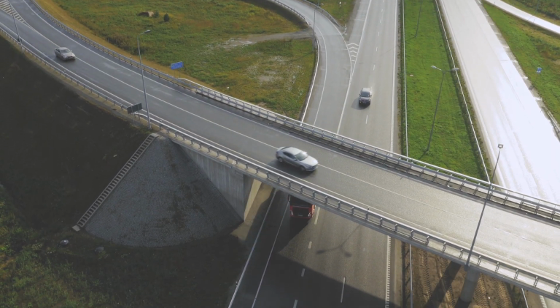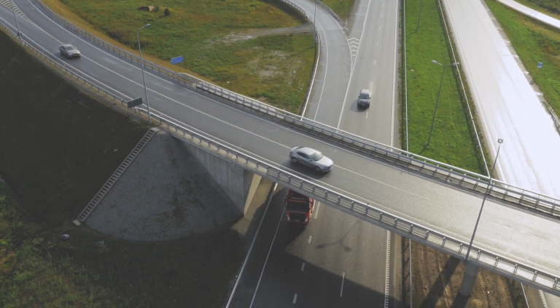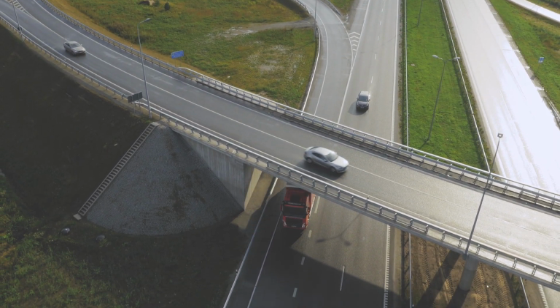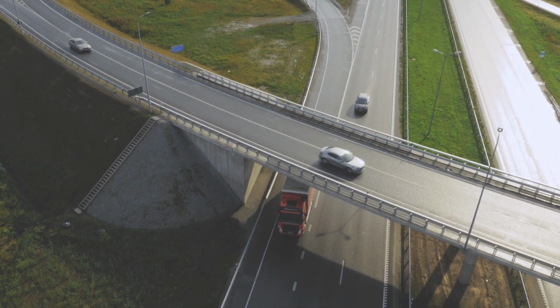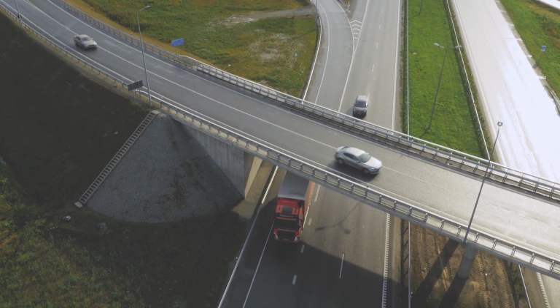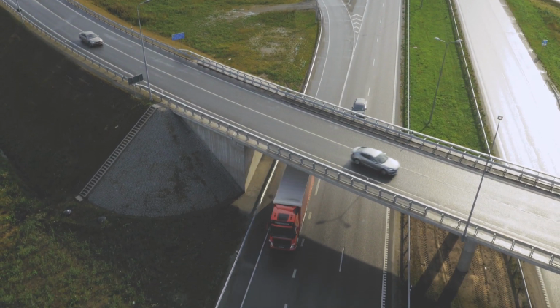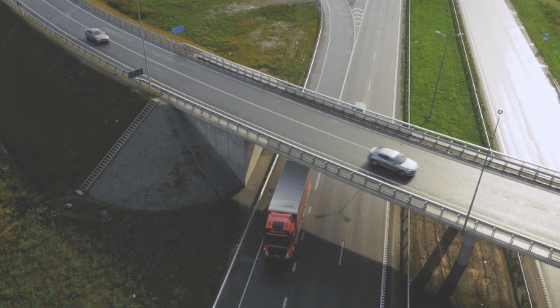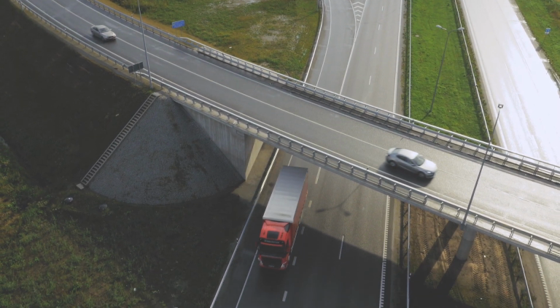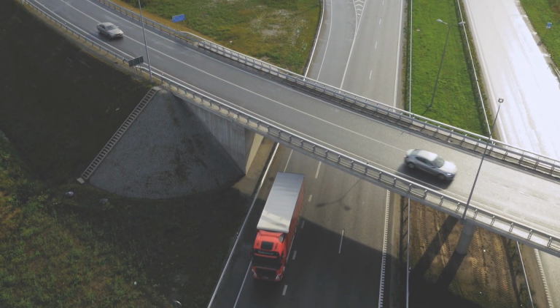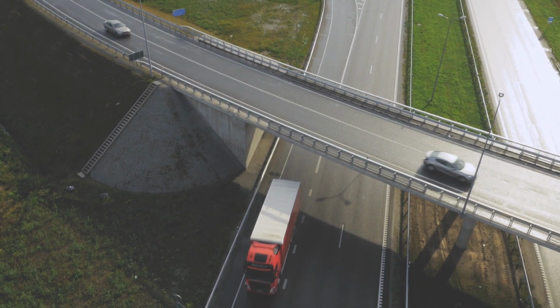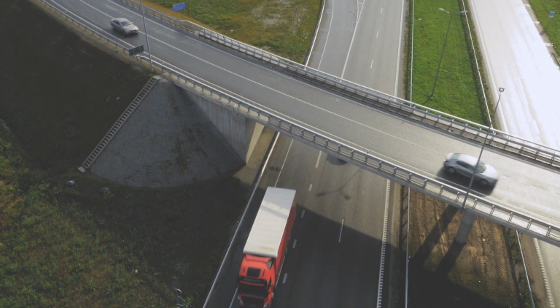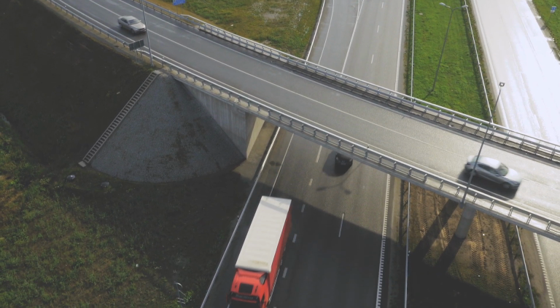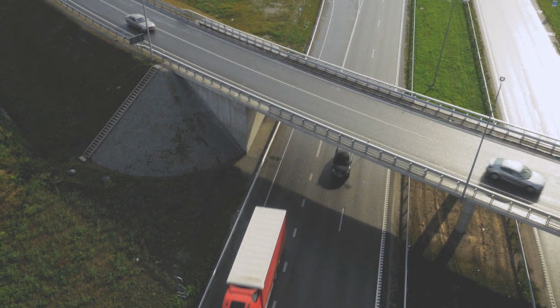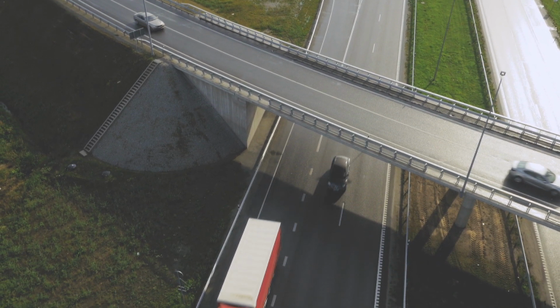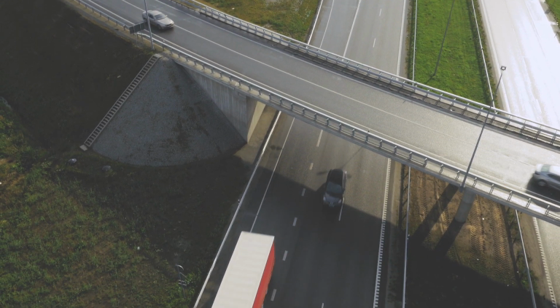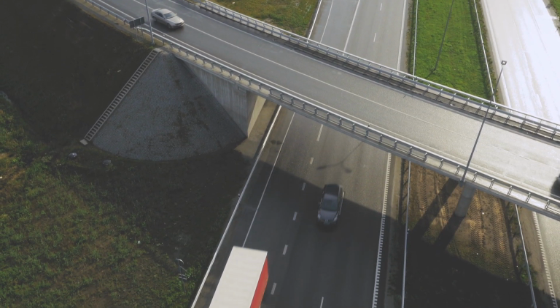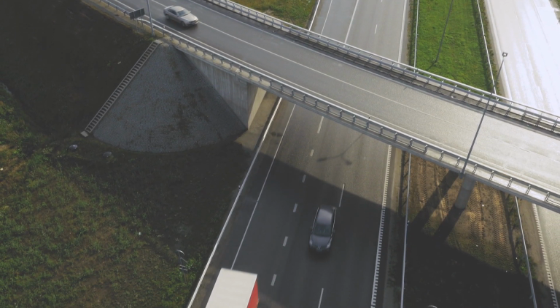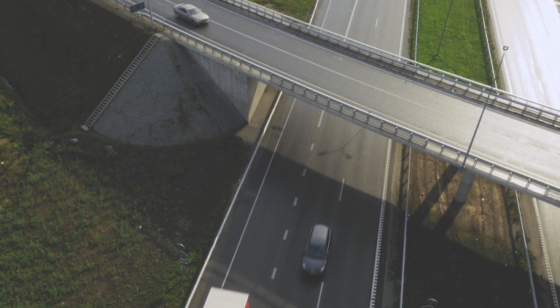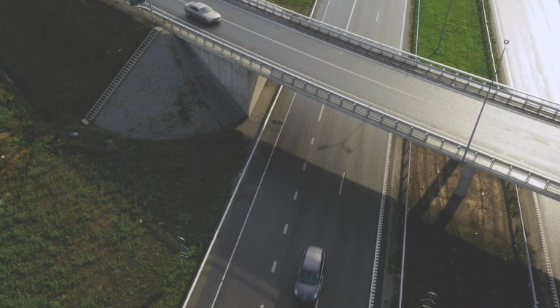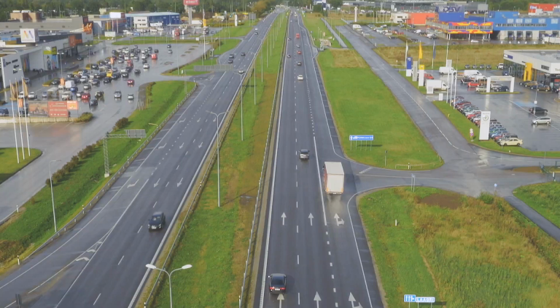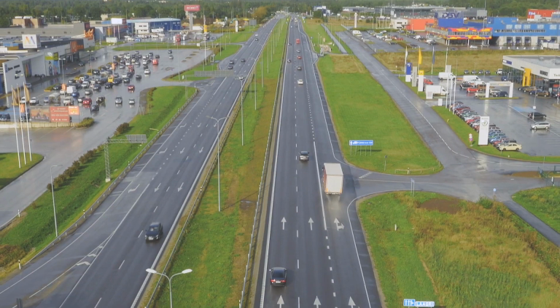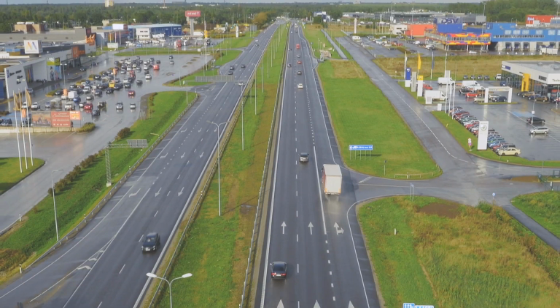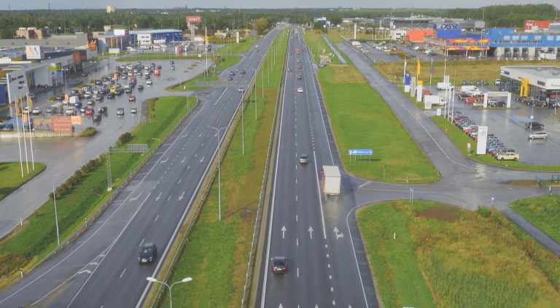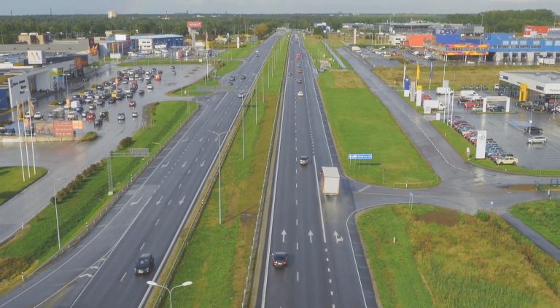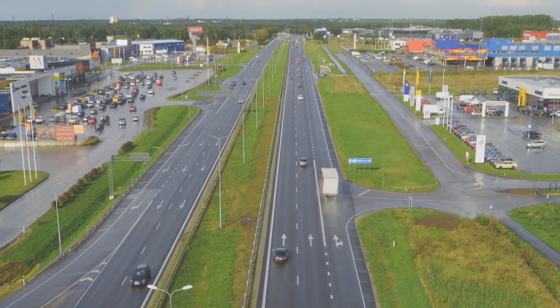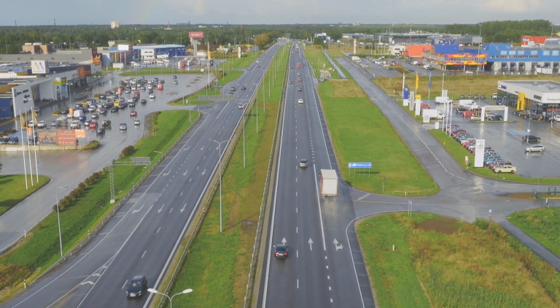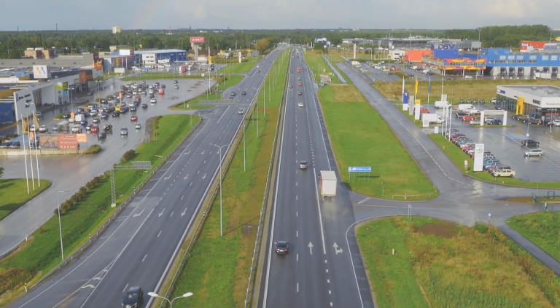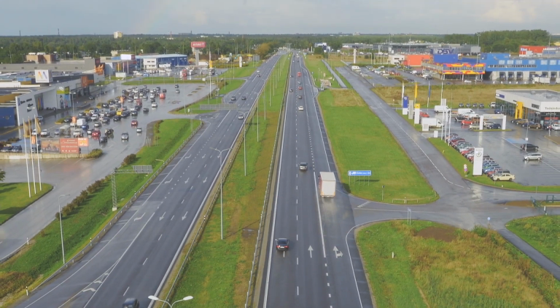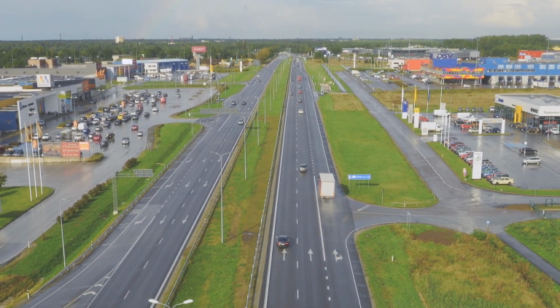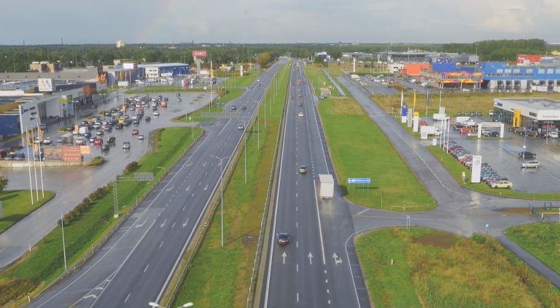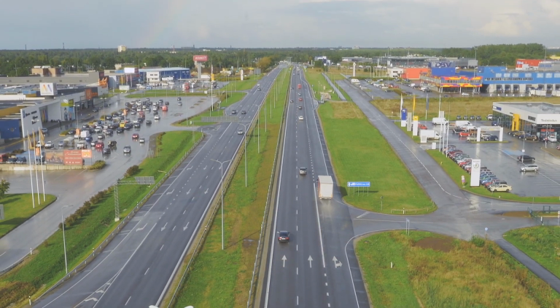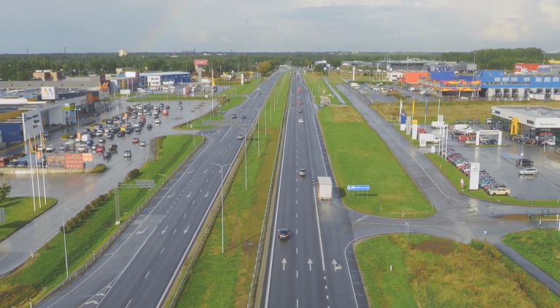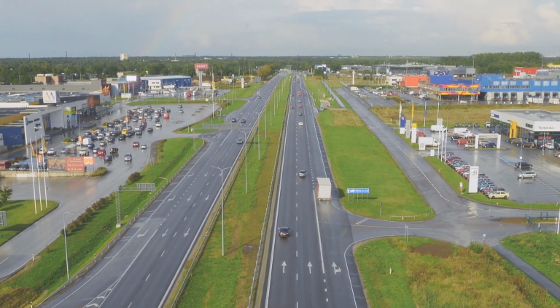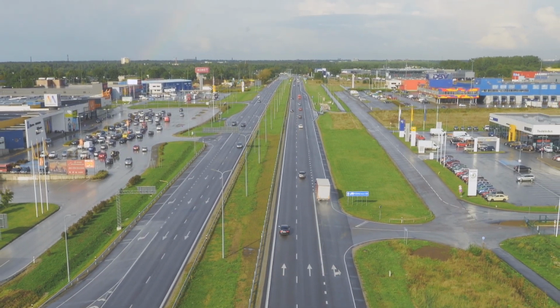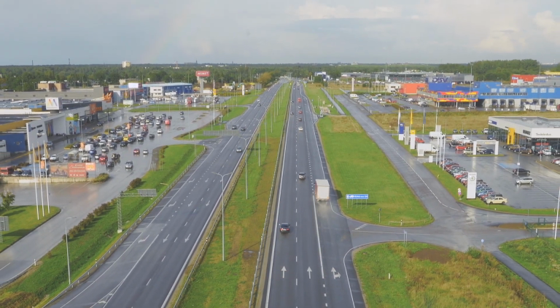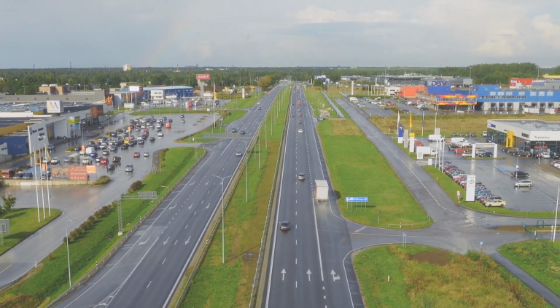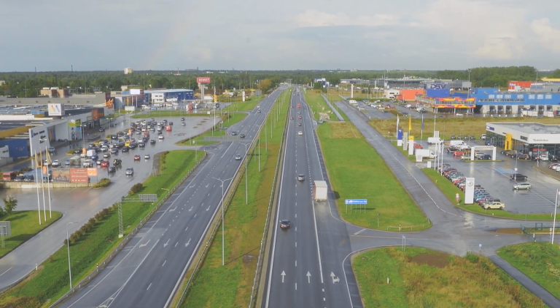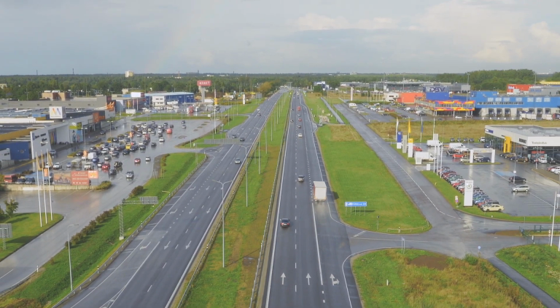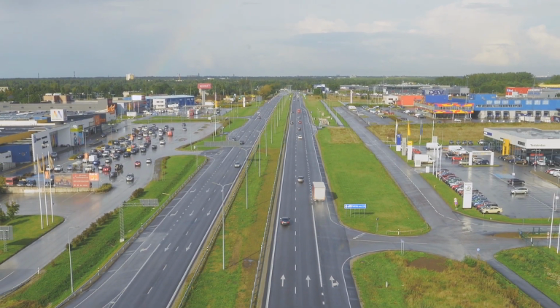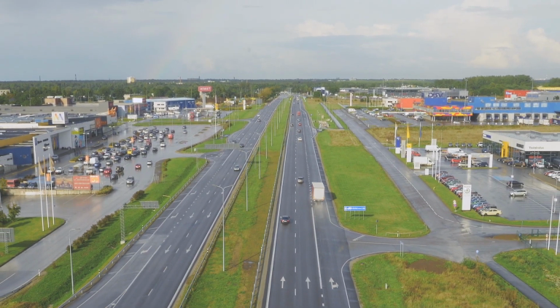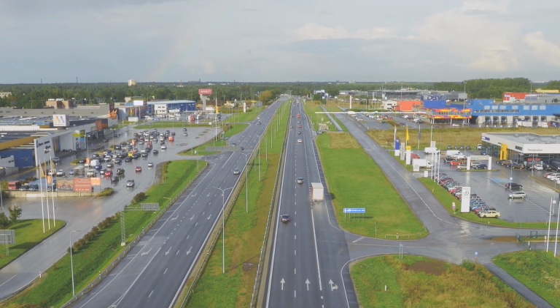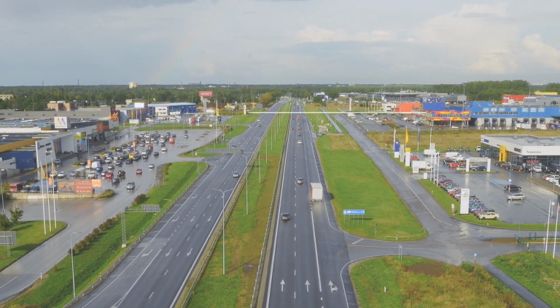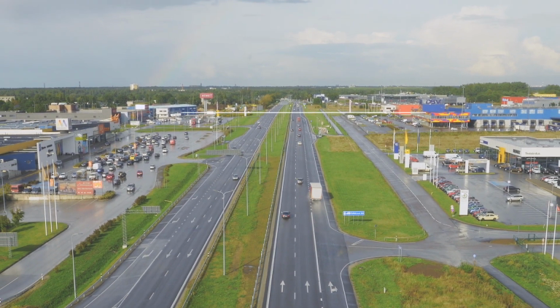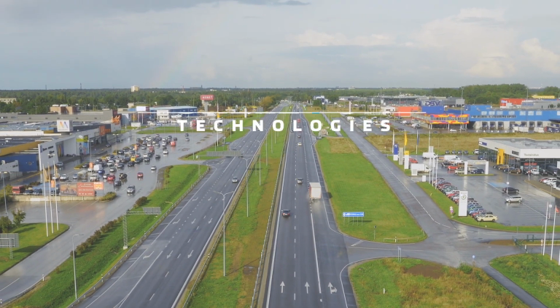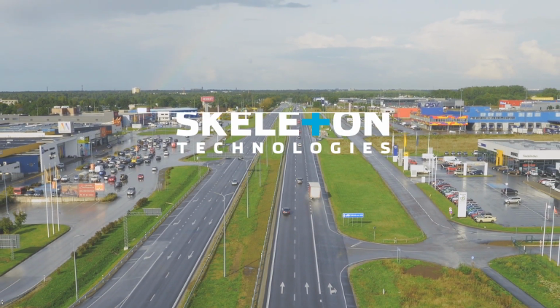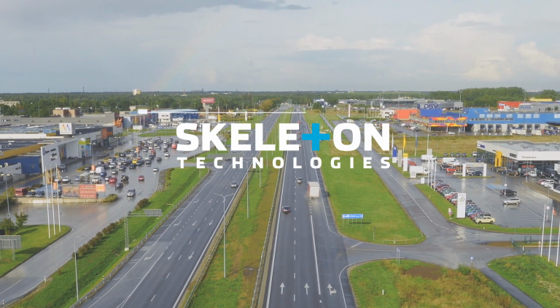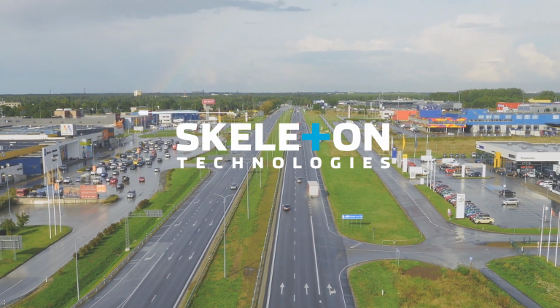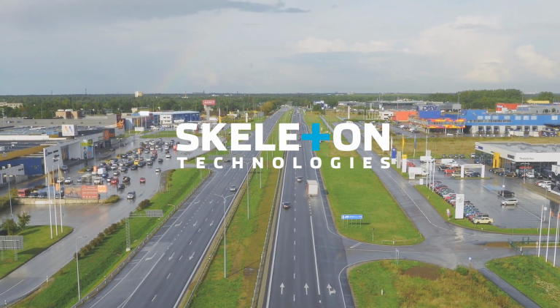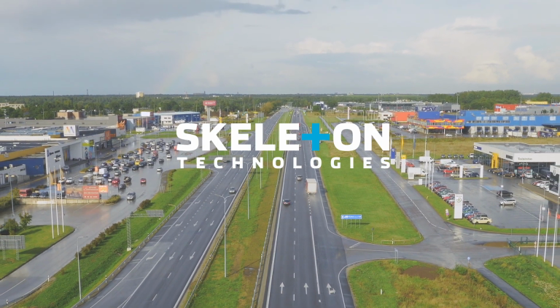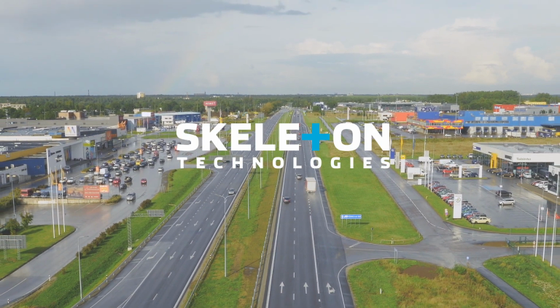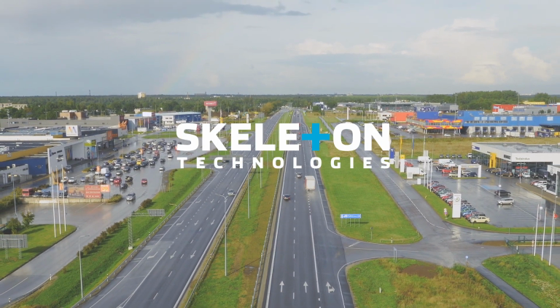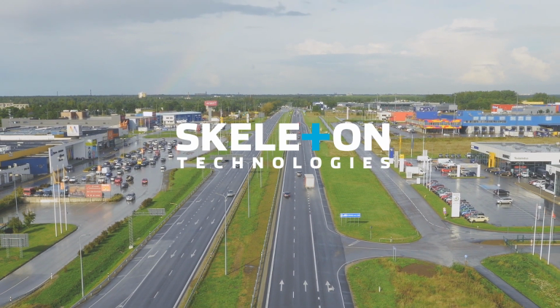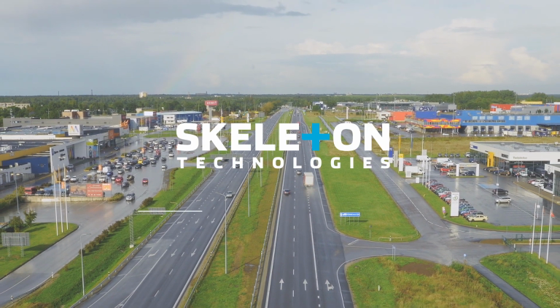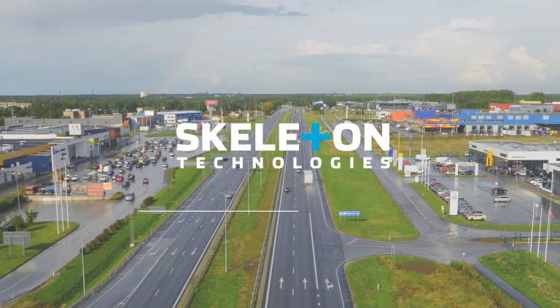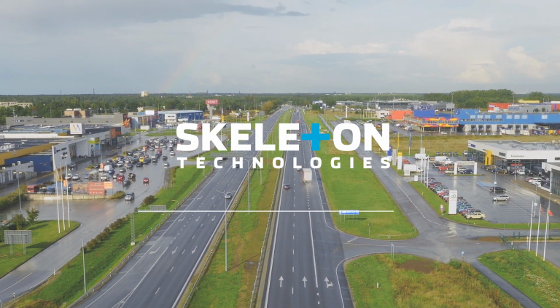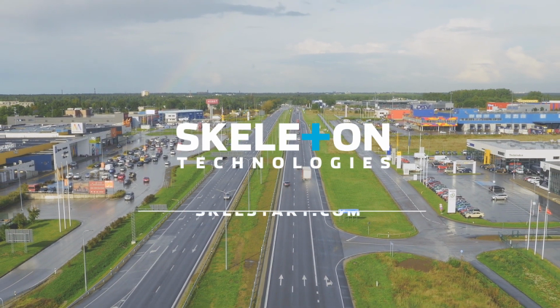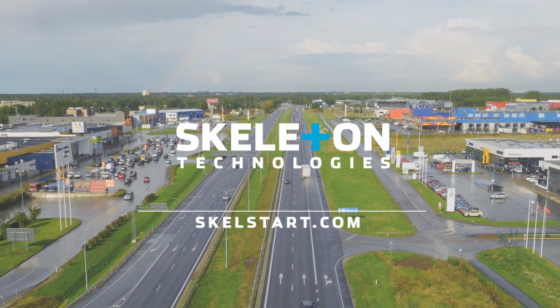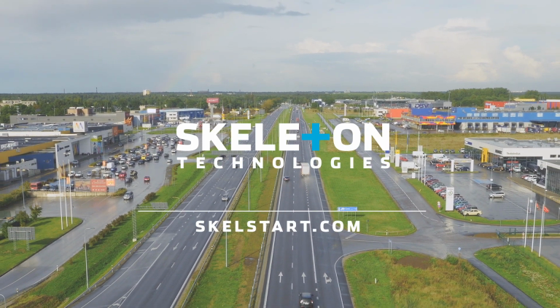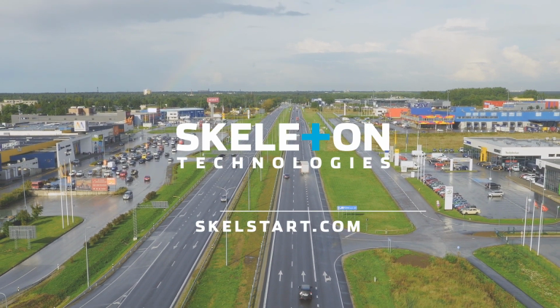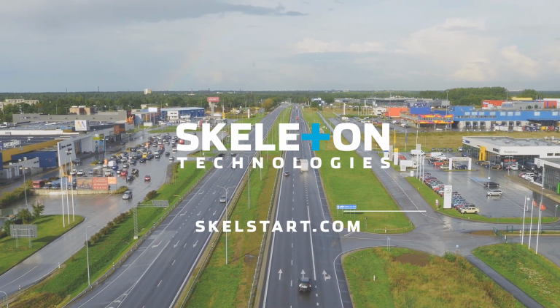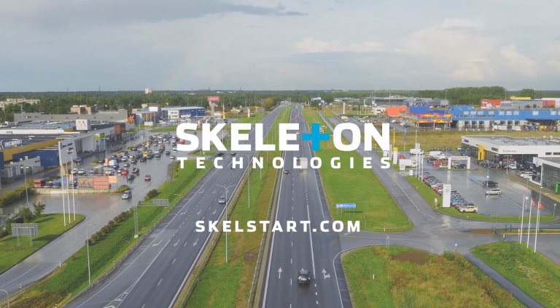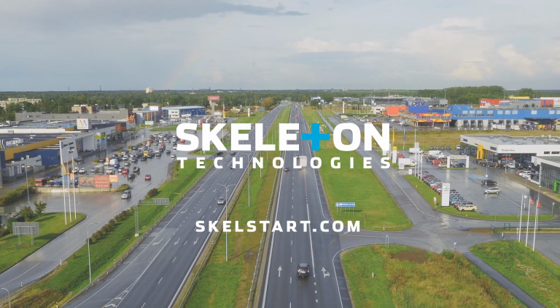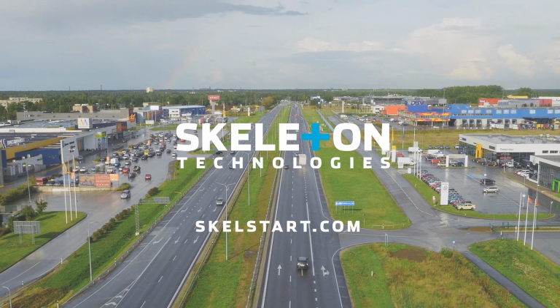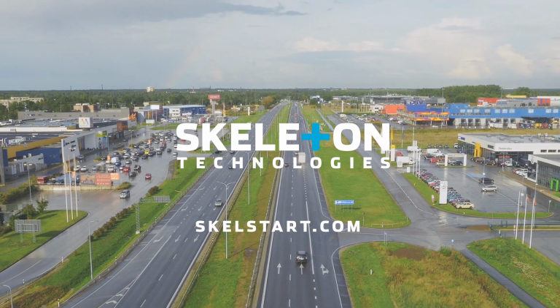Rocket science that you can afford for your truck. Have a nice start. Skelstart.